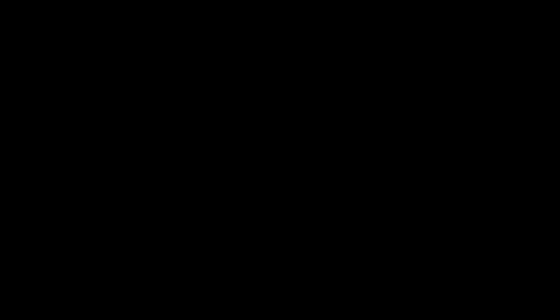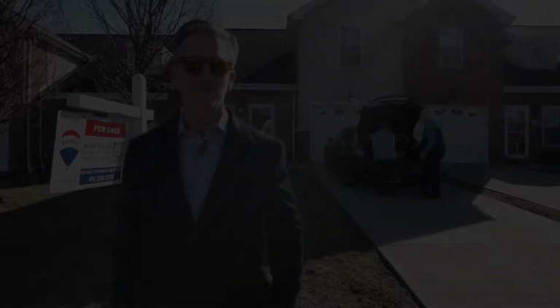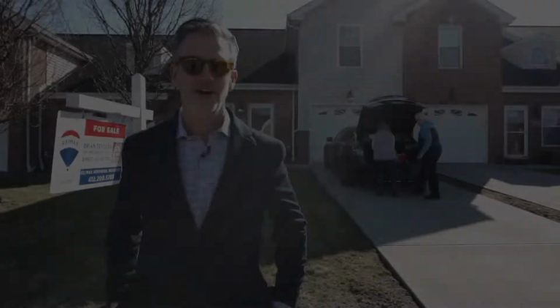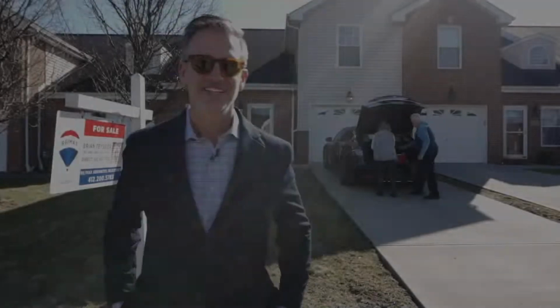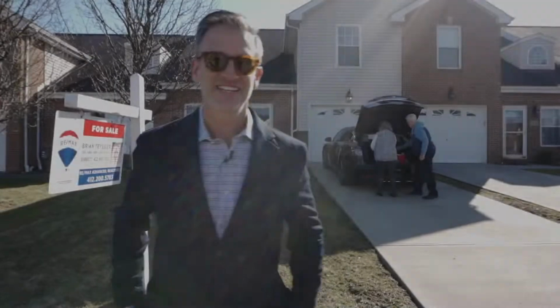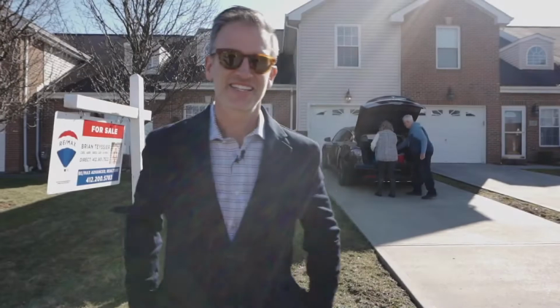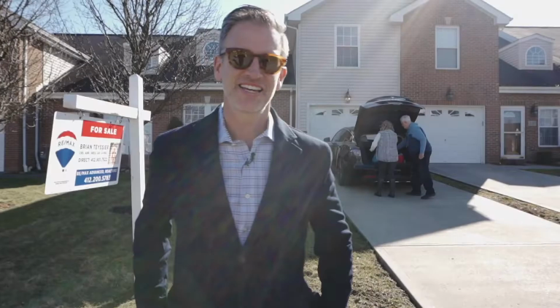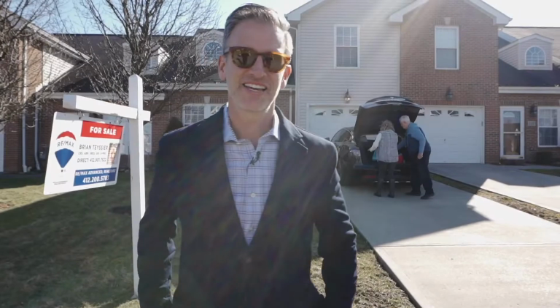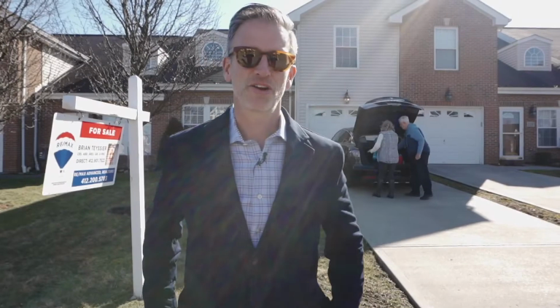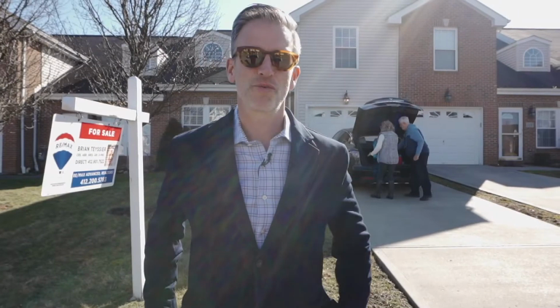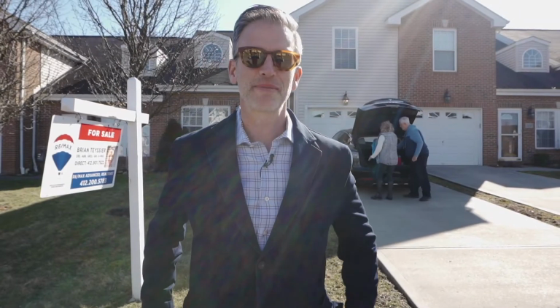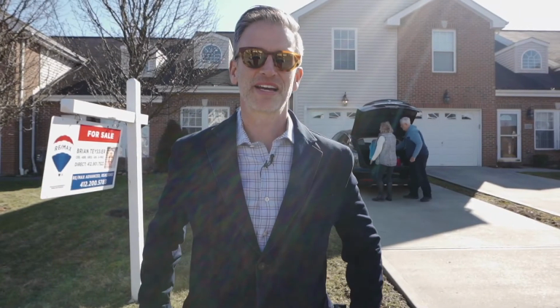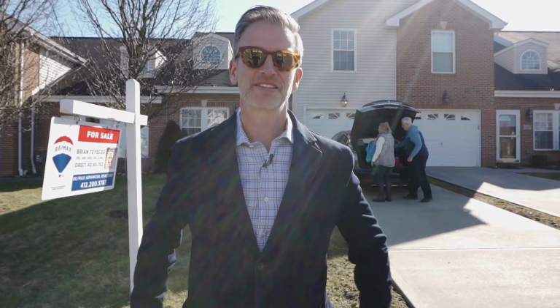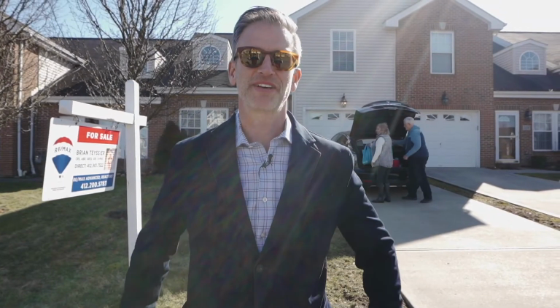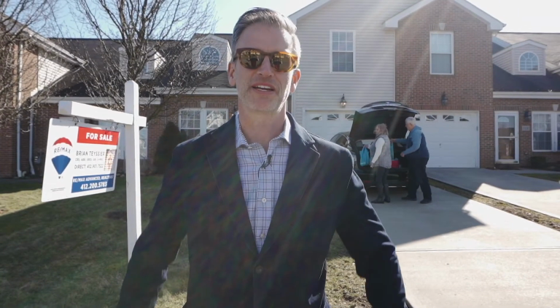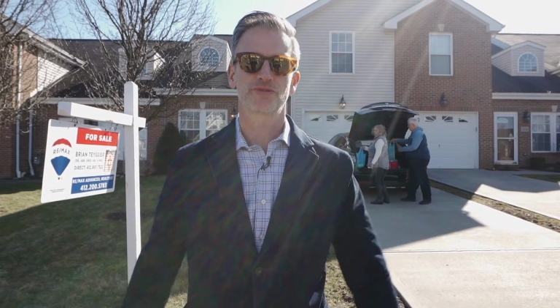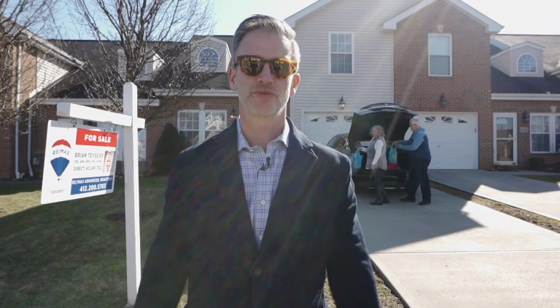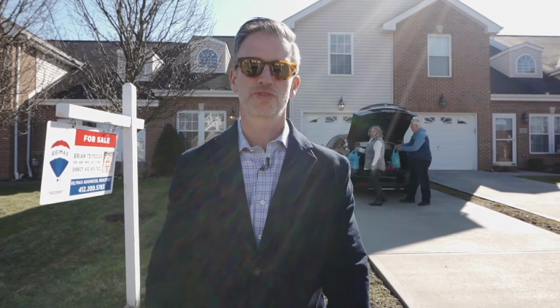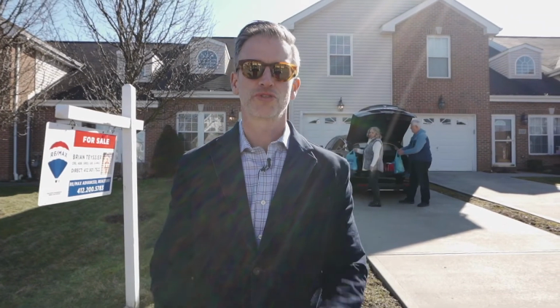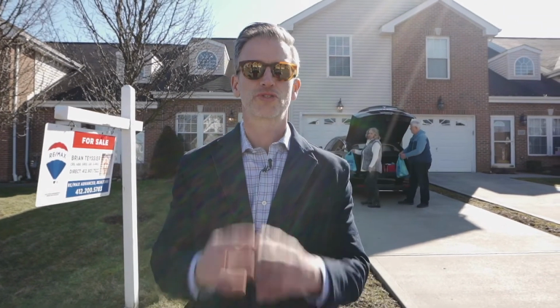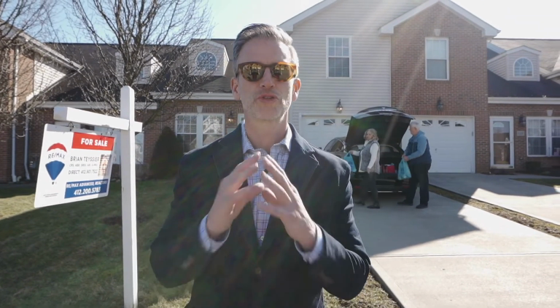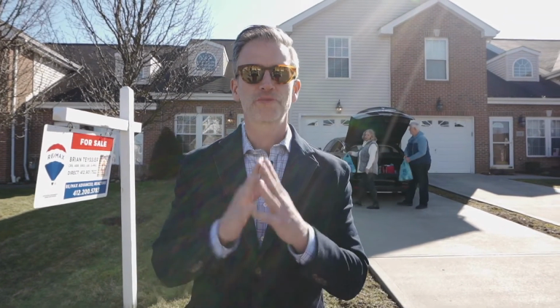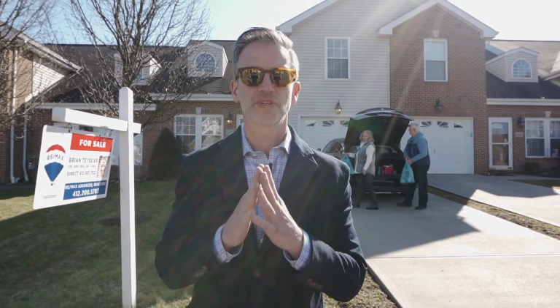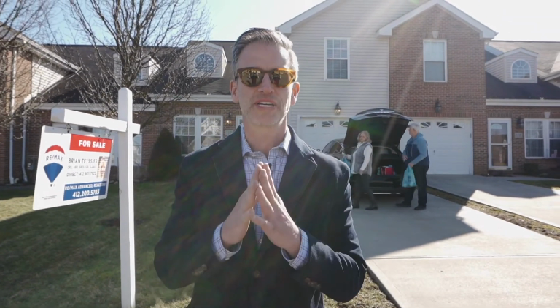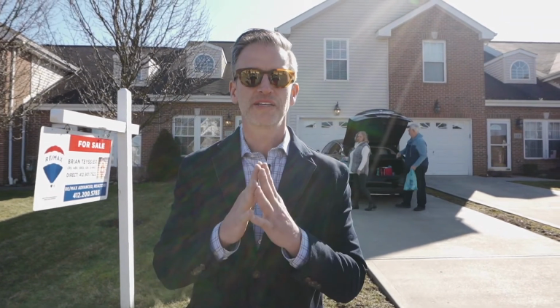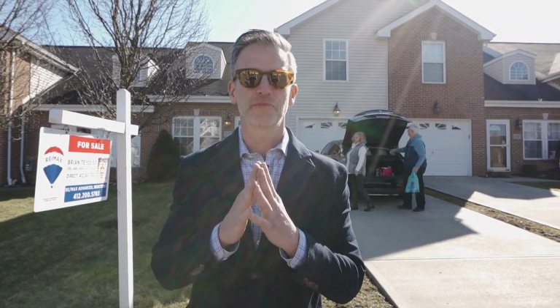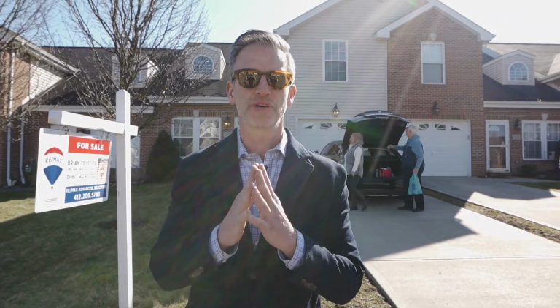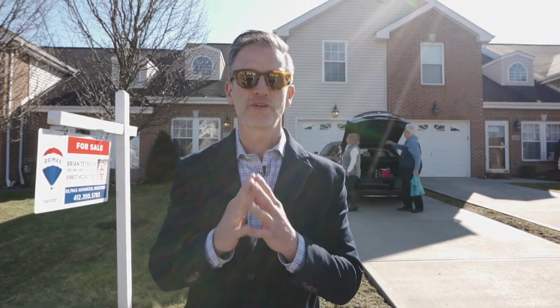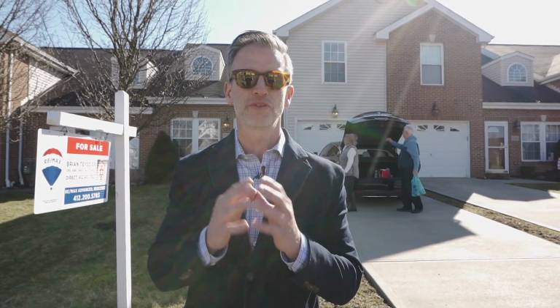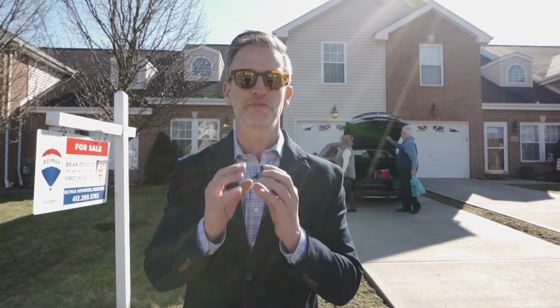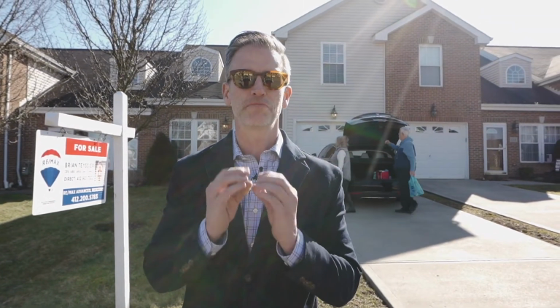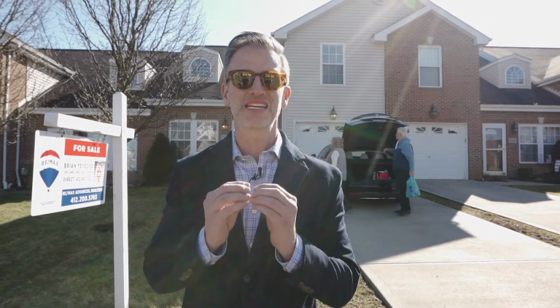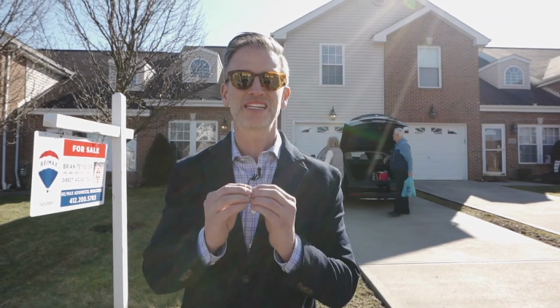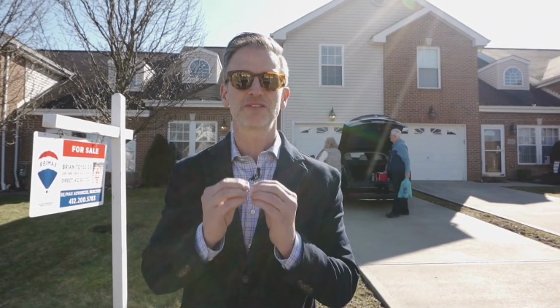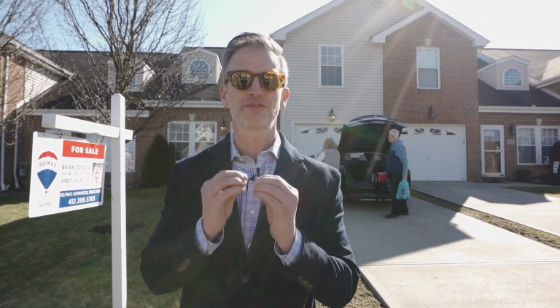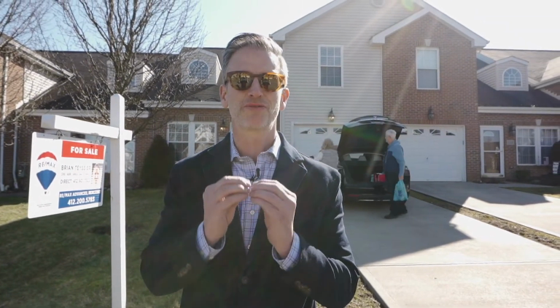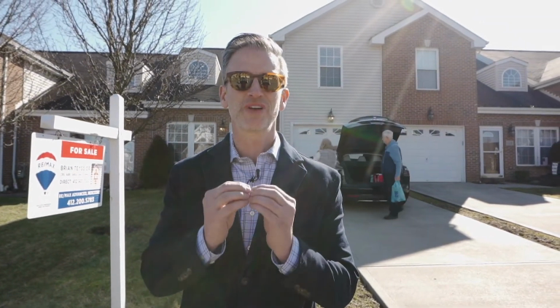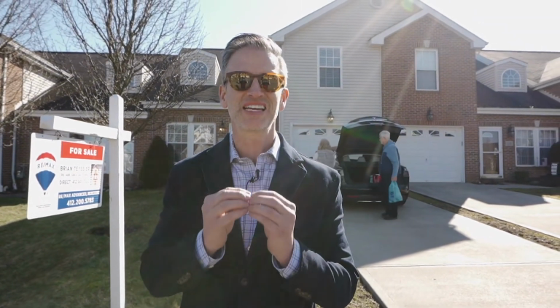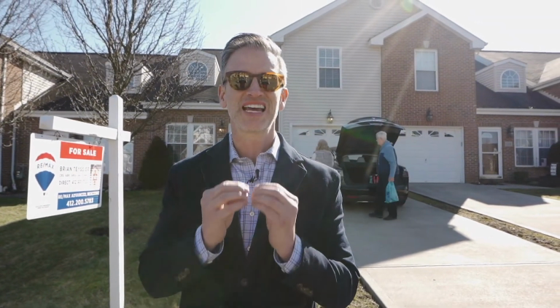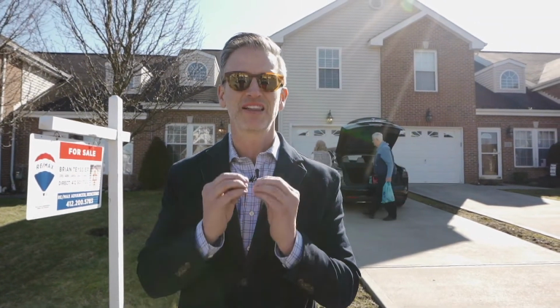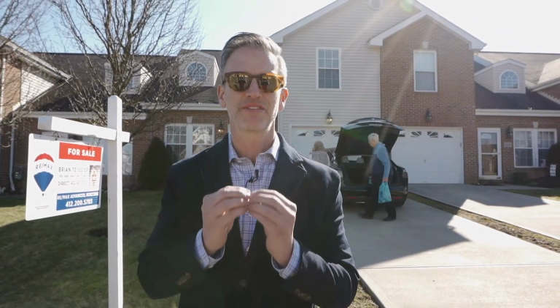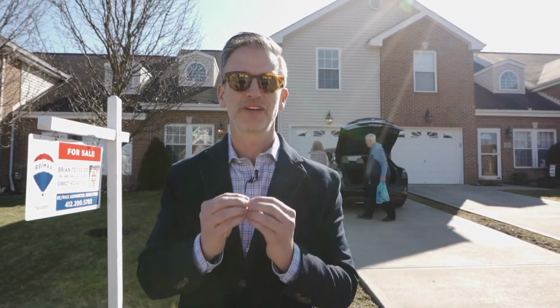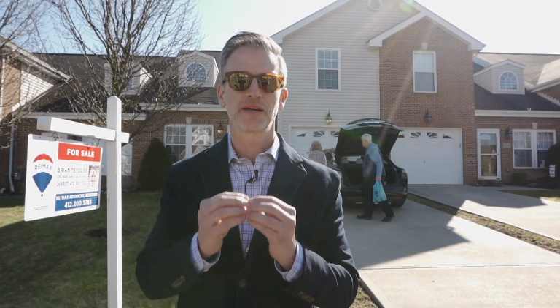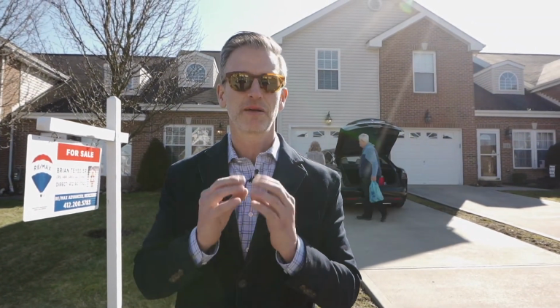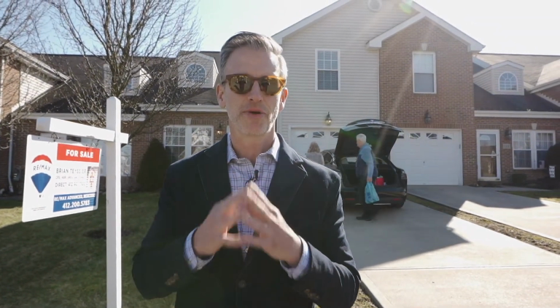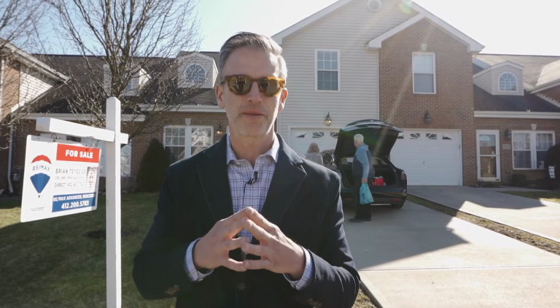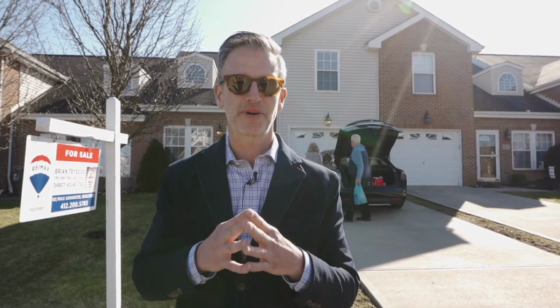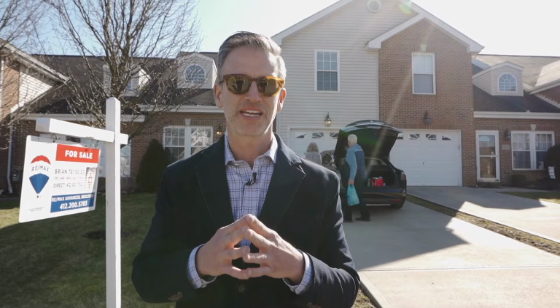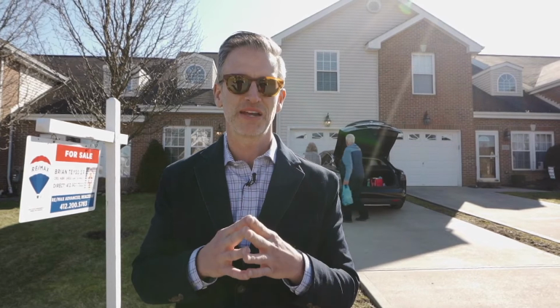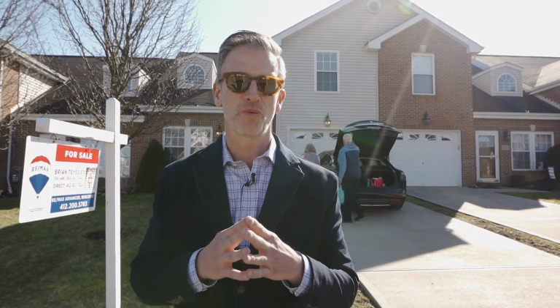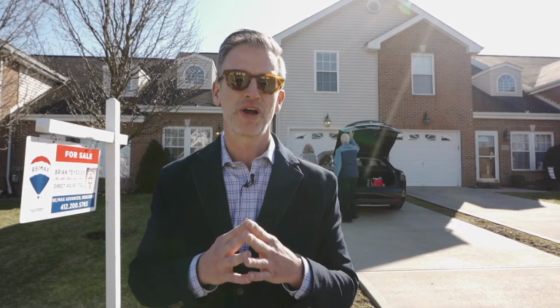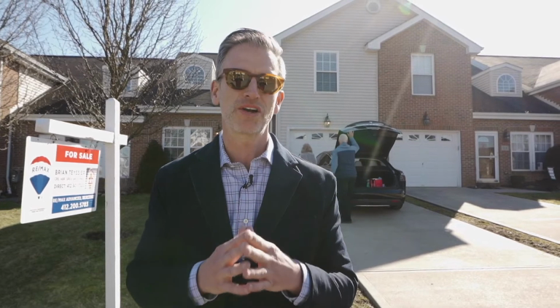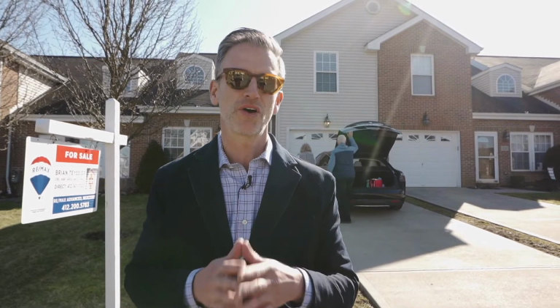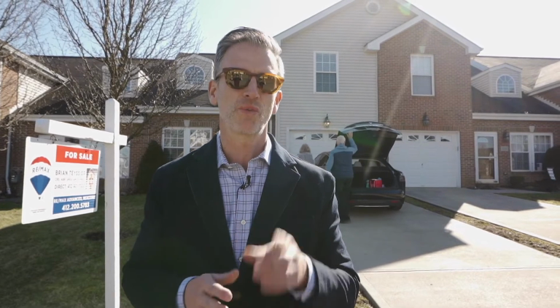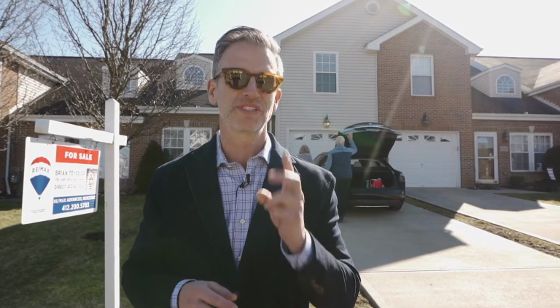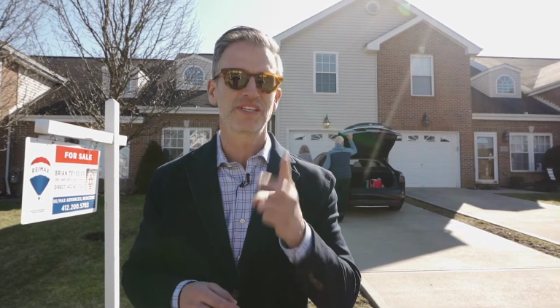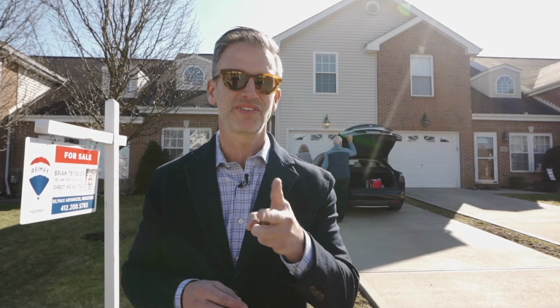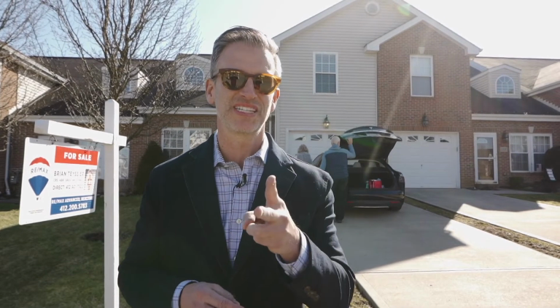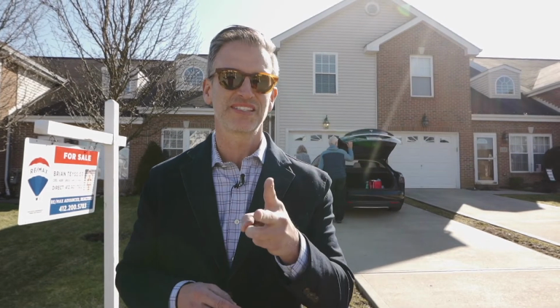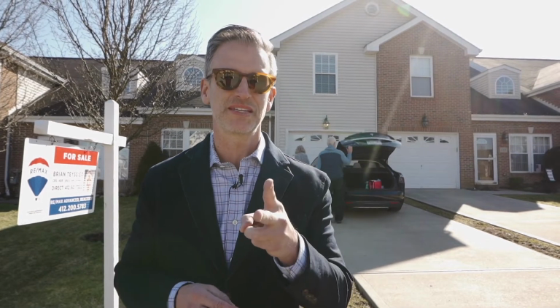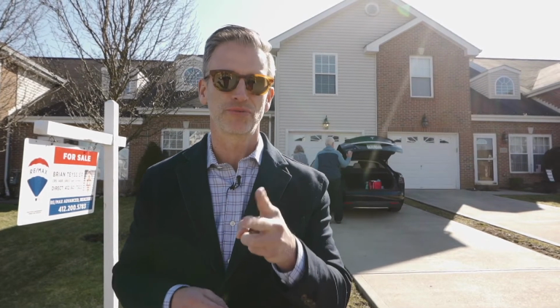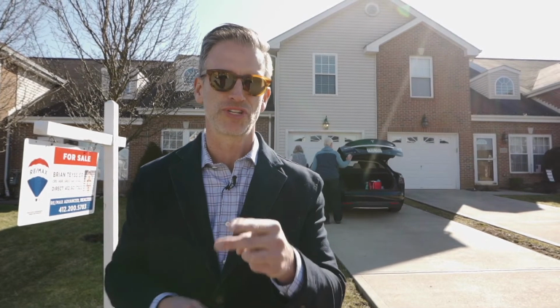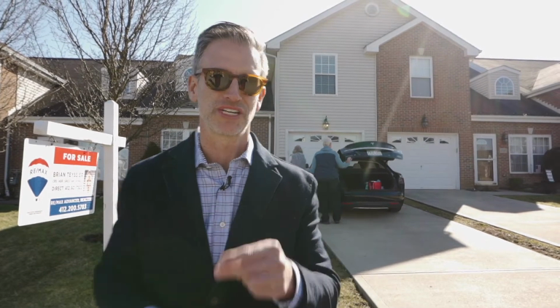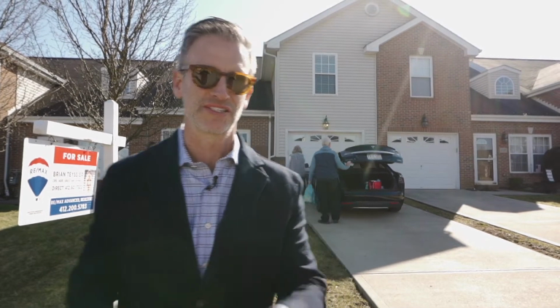Brian Tessier here with RE/MAX Advance Realty, super excited to bring you this maintenance-free living property in Whitehall, 117 Steeplechase.